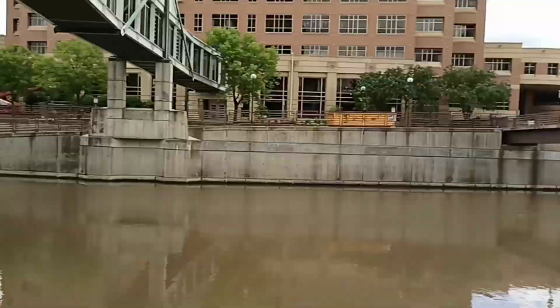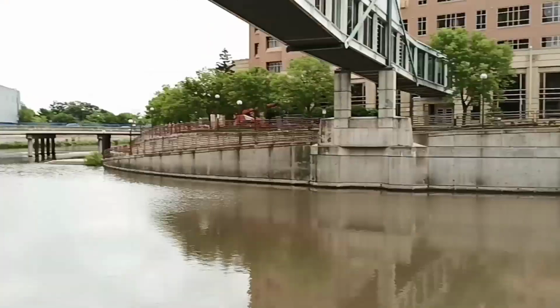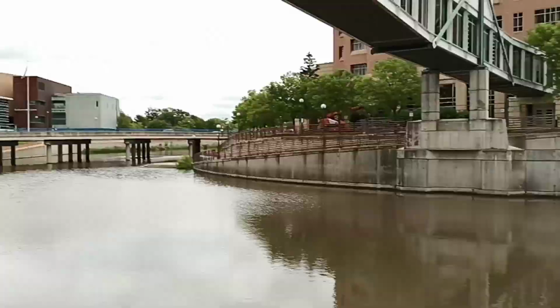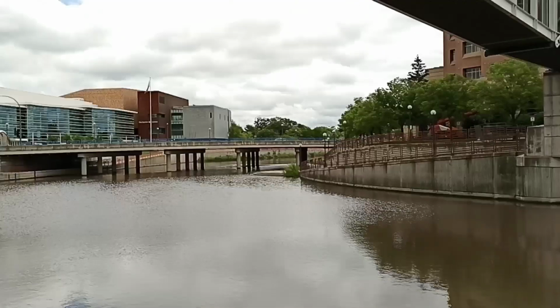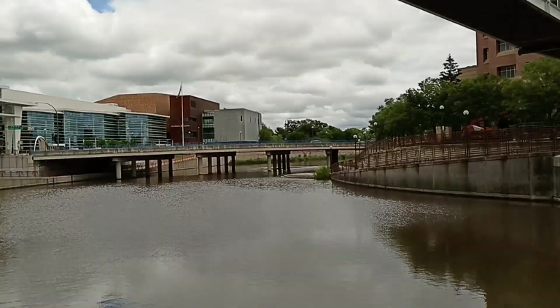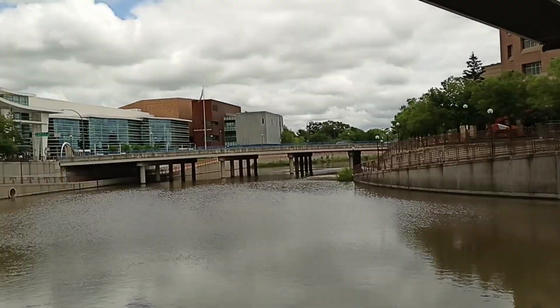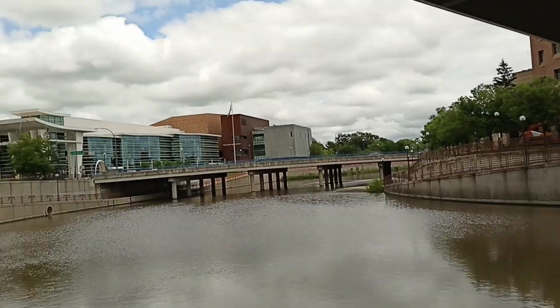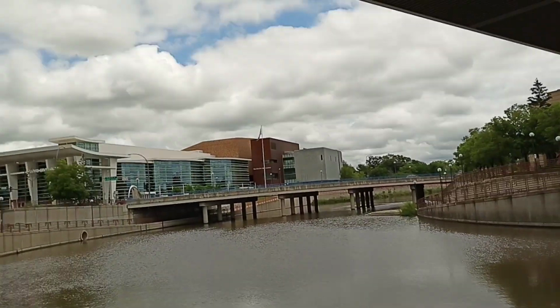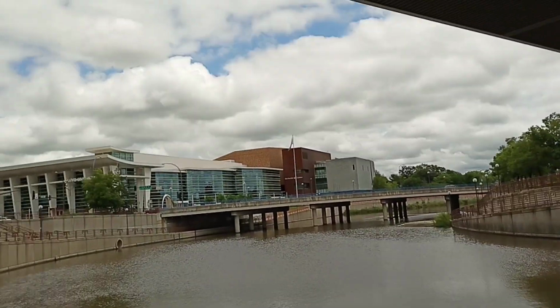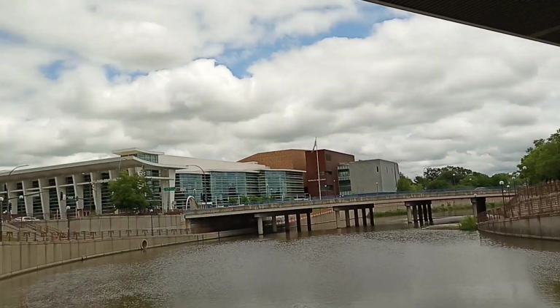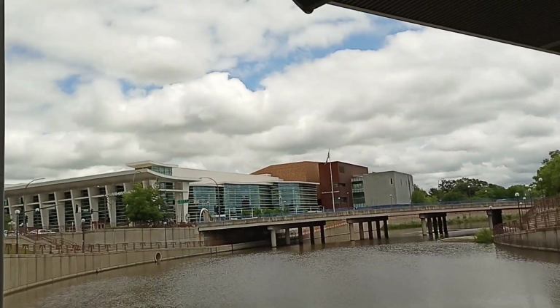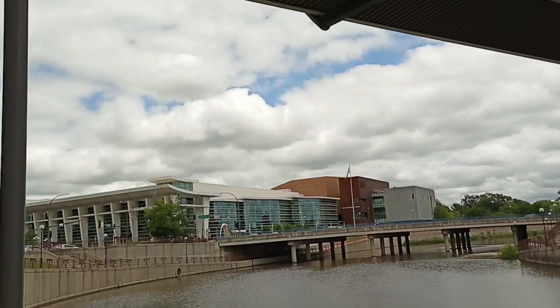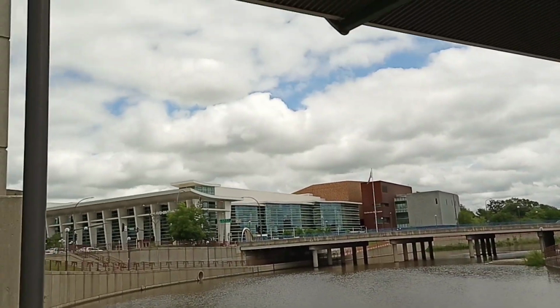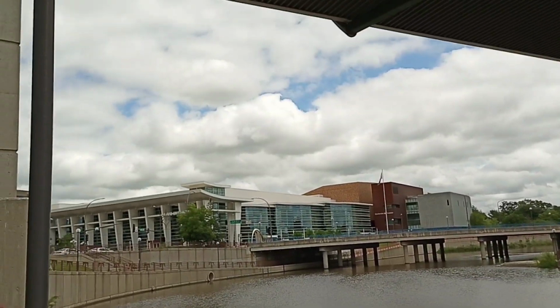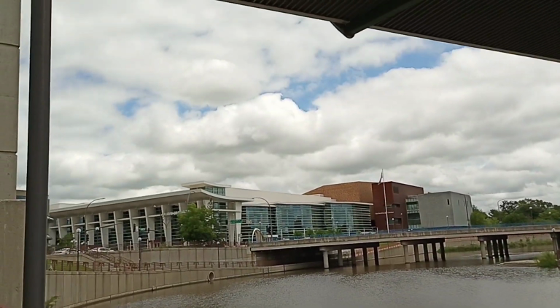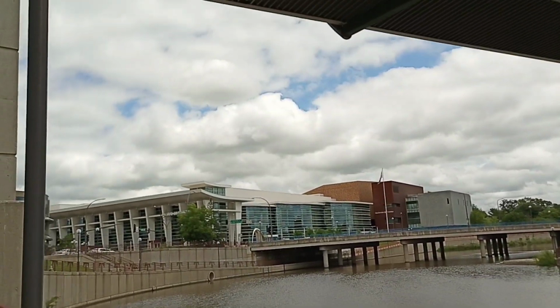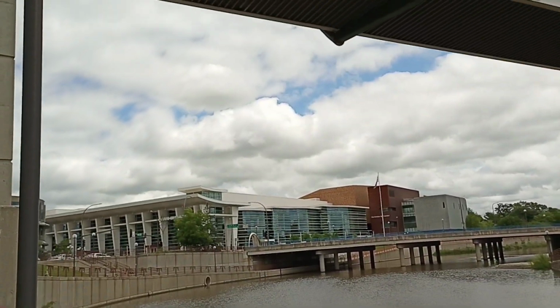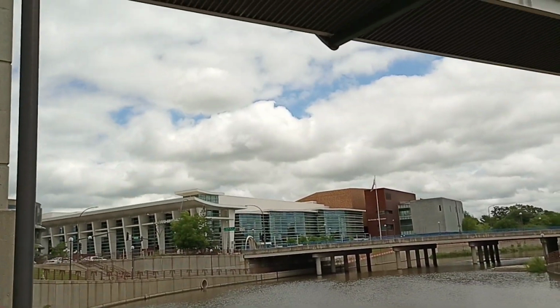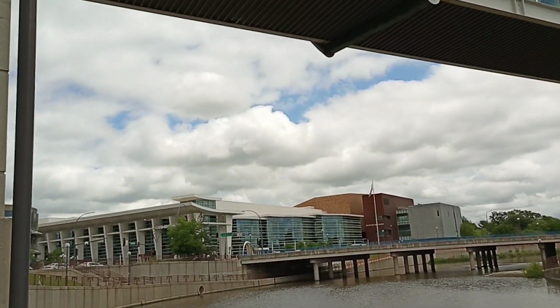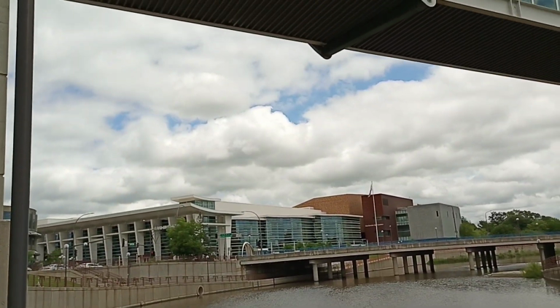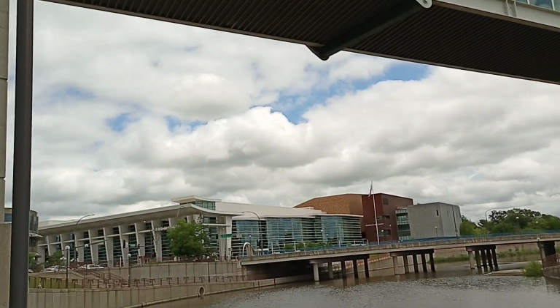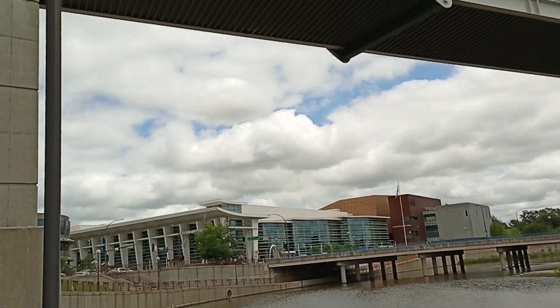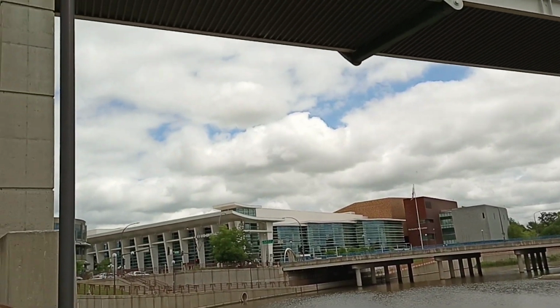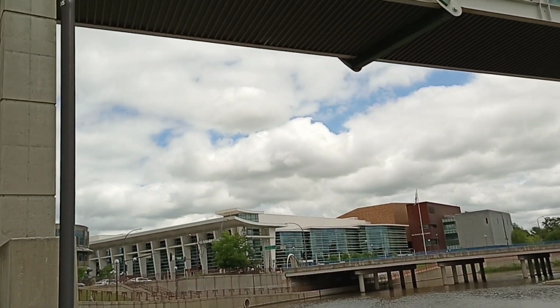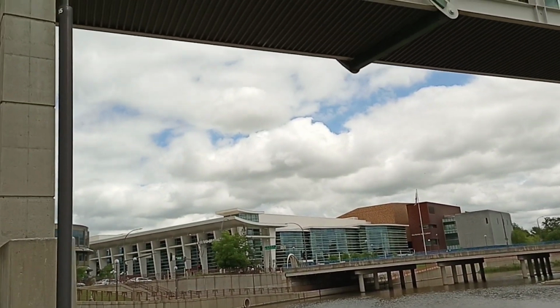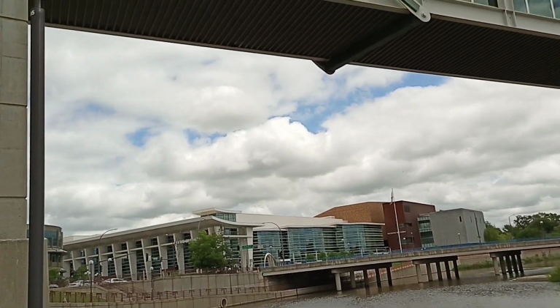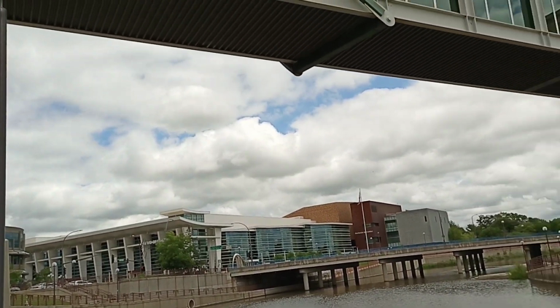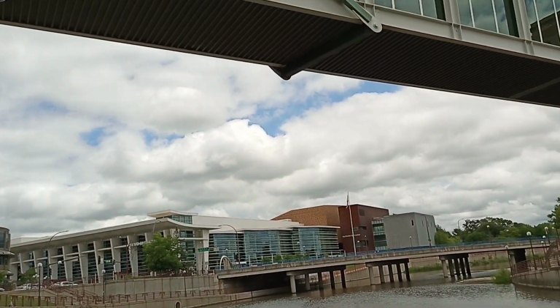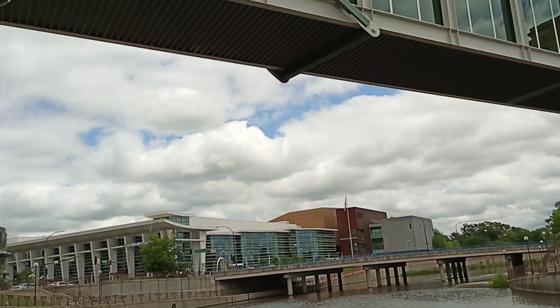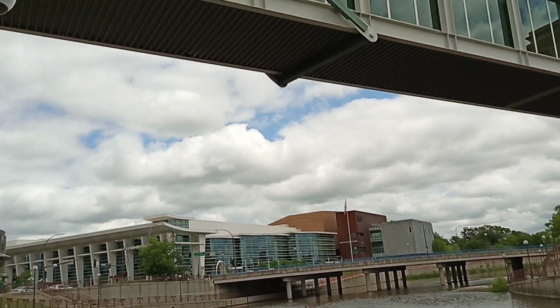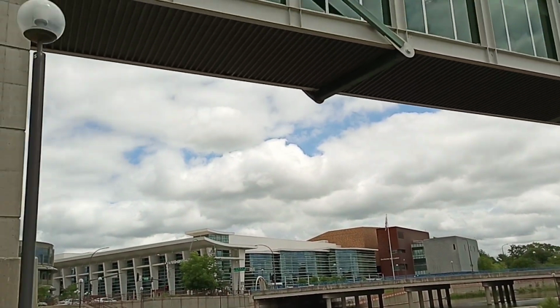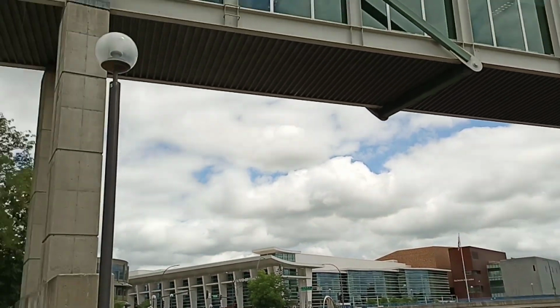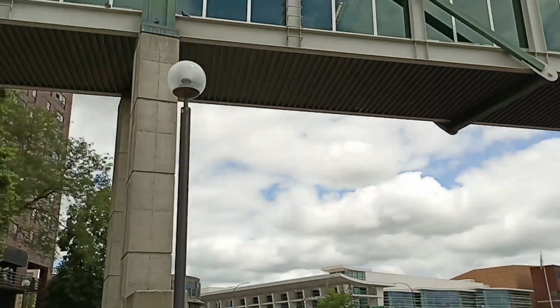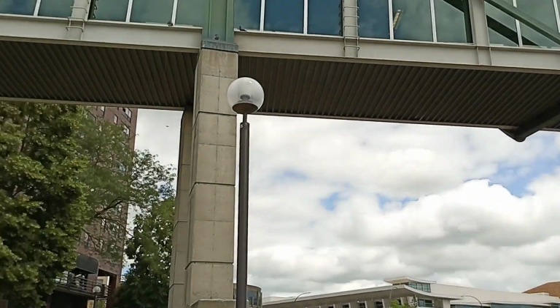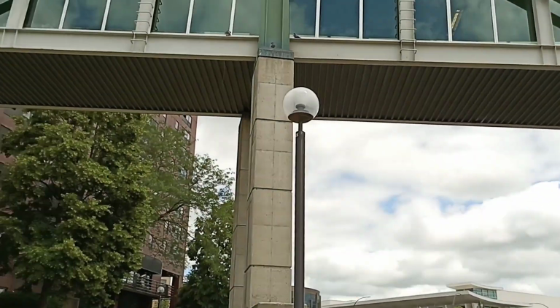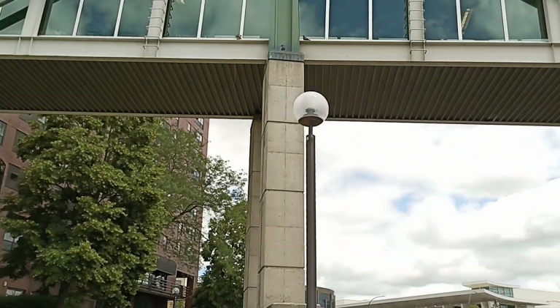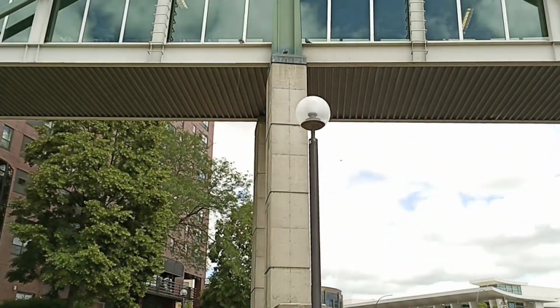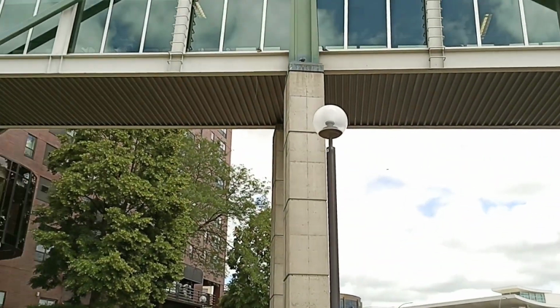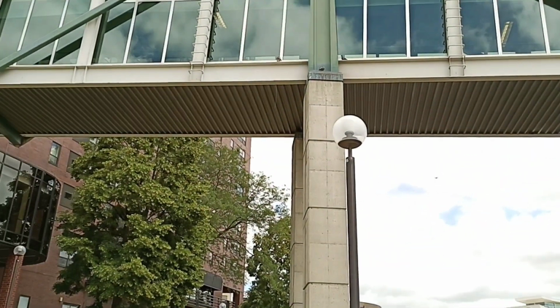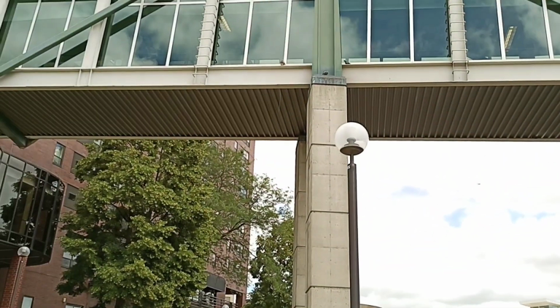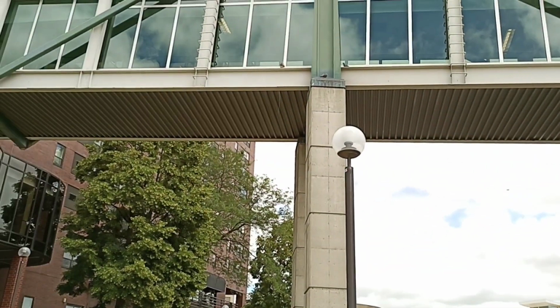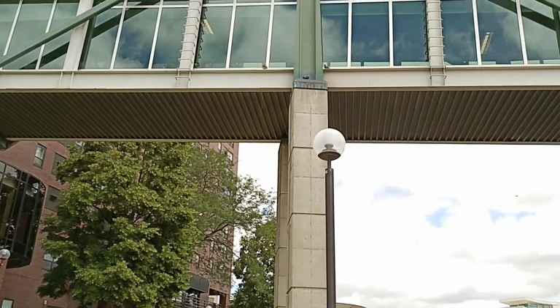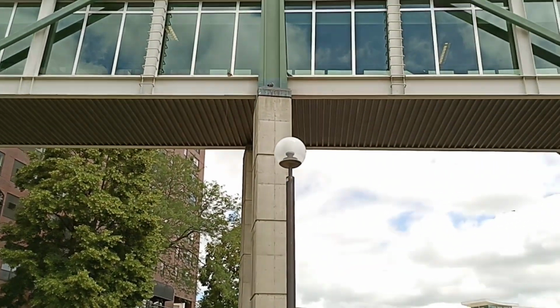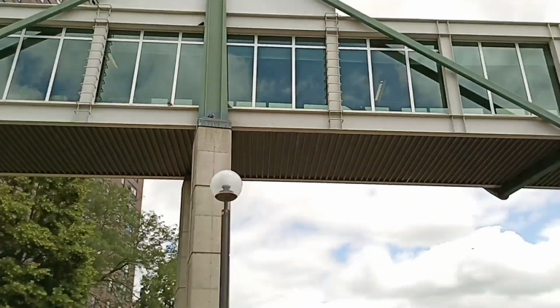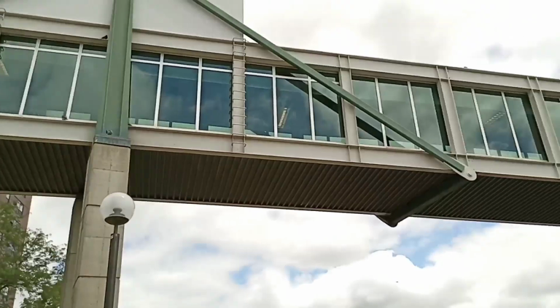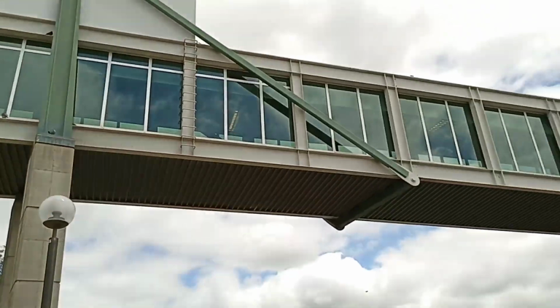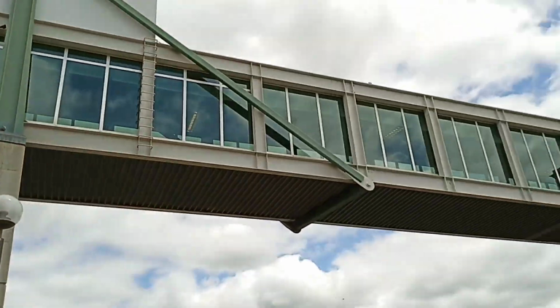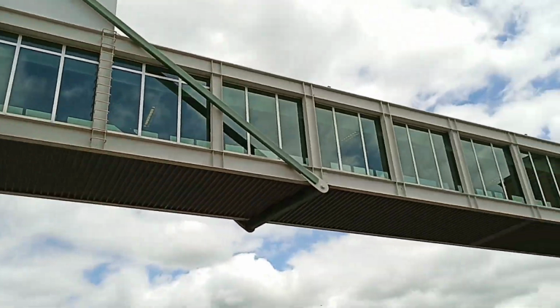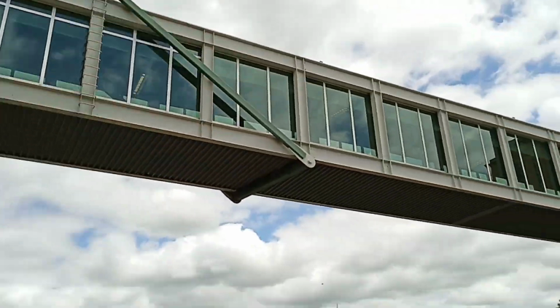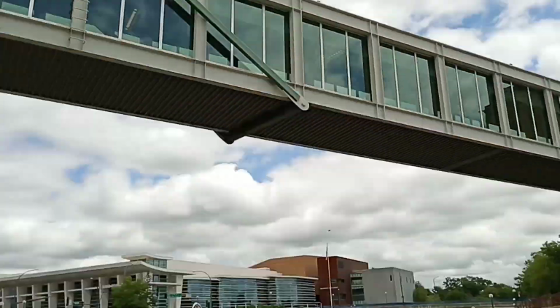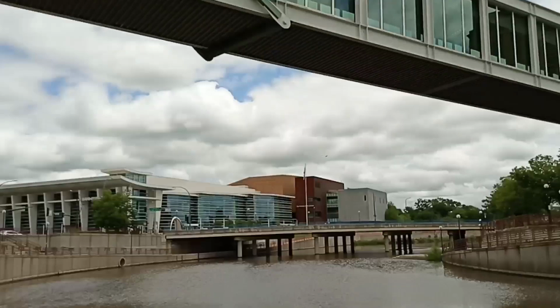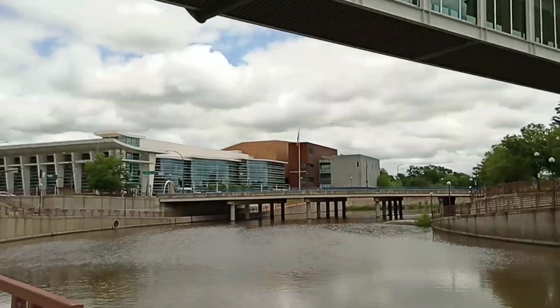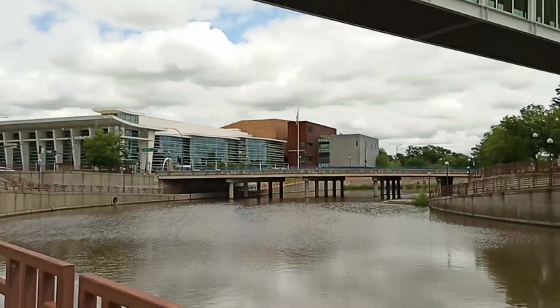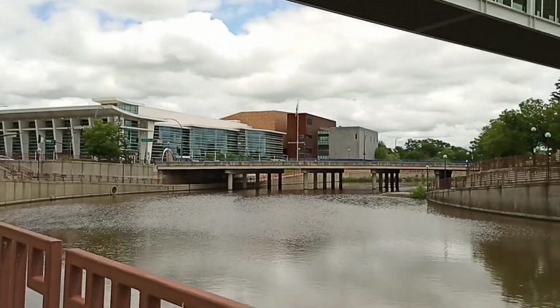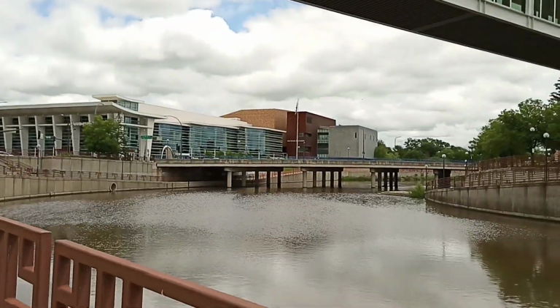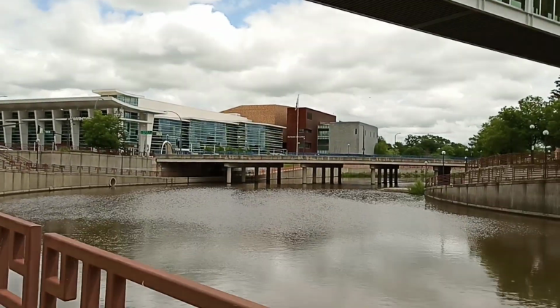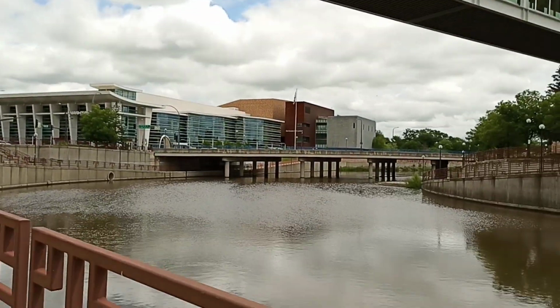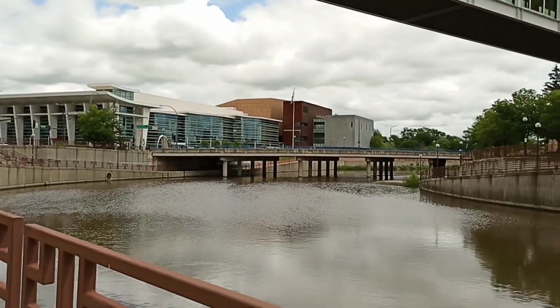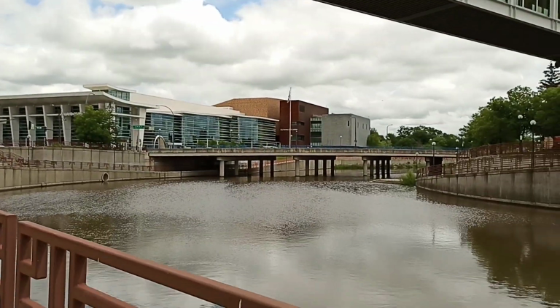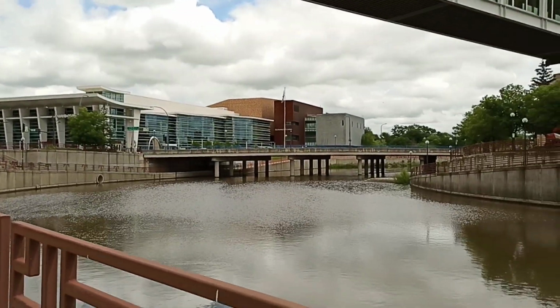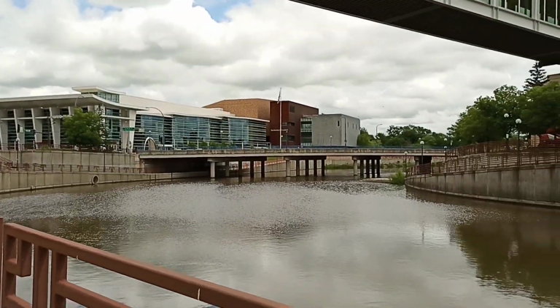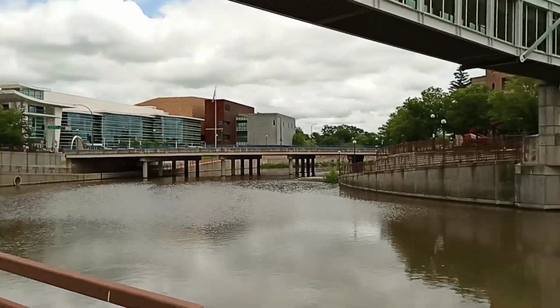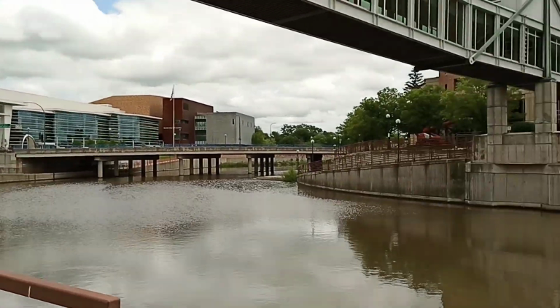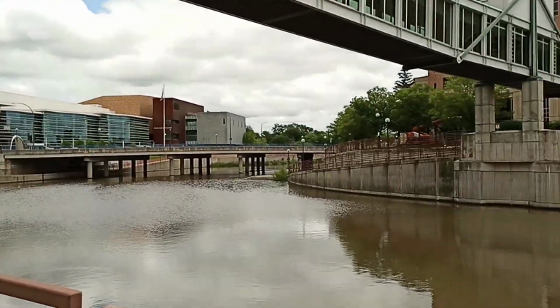These are the hospital's two buildings. They are connected to this bridge. This is the river, and this is the building behind the river.